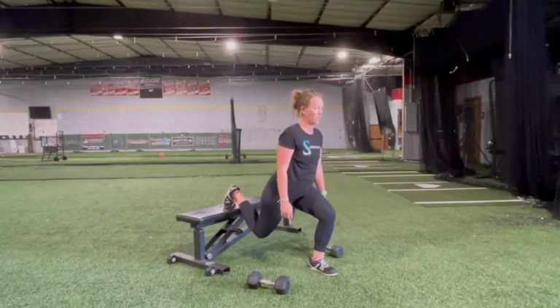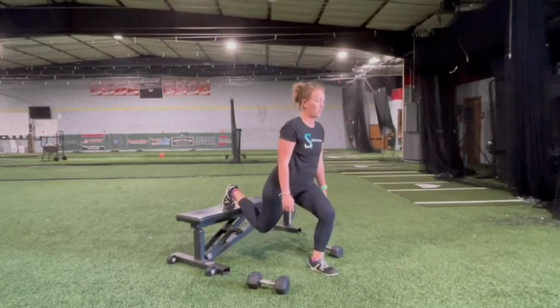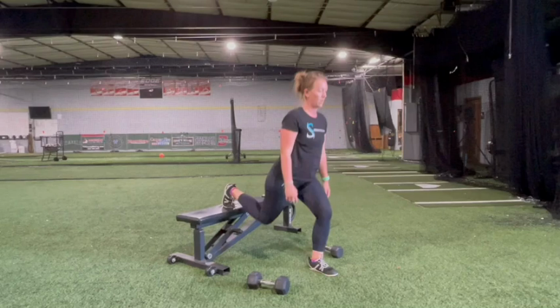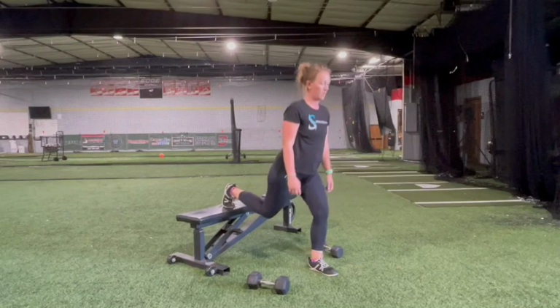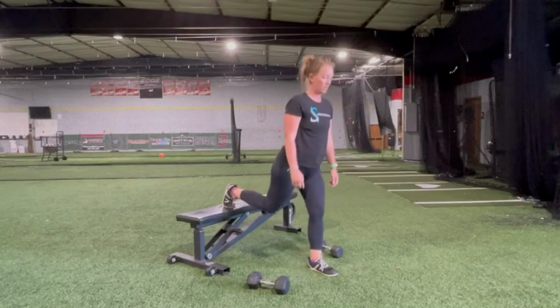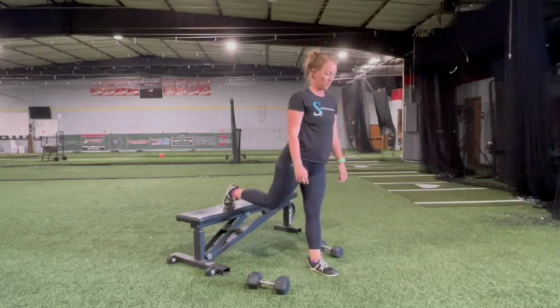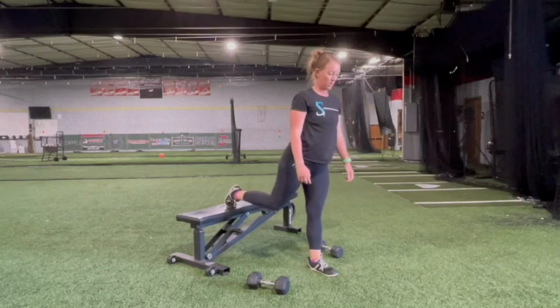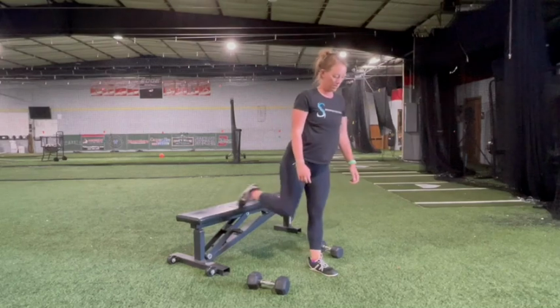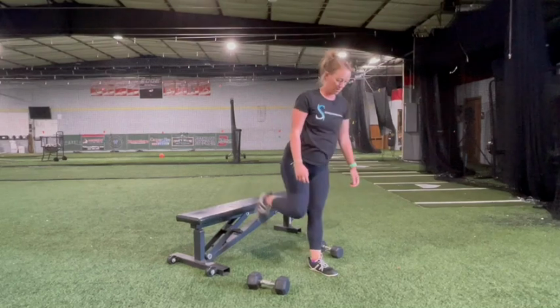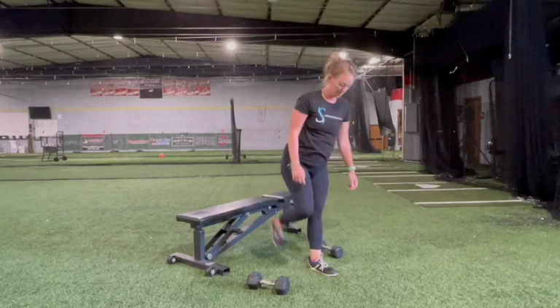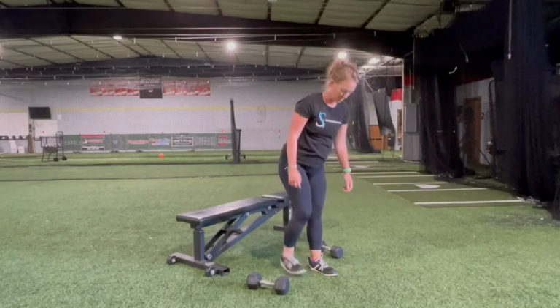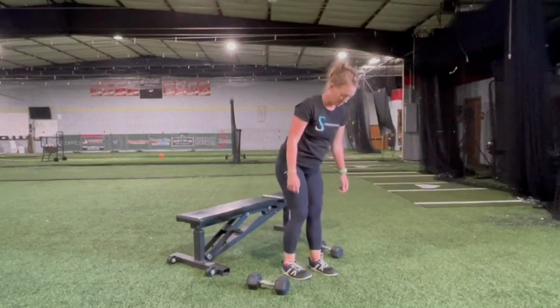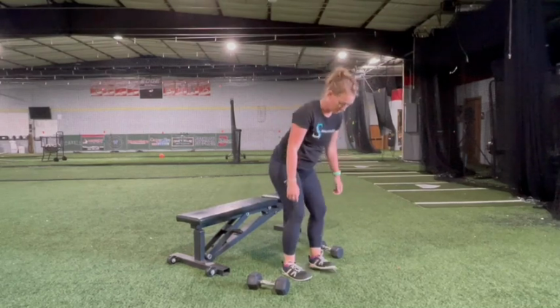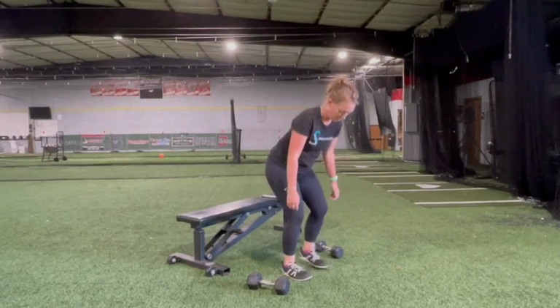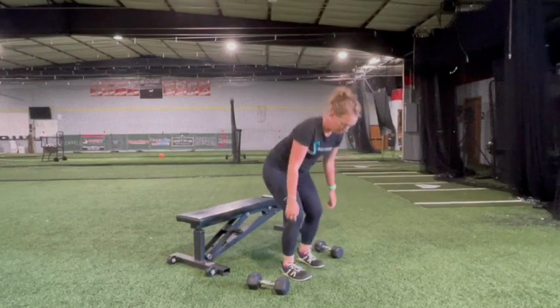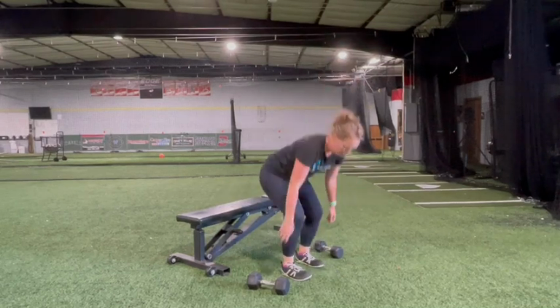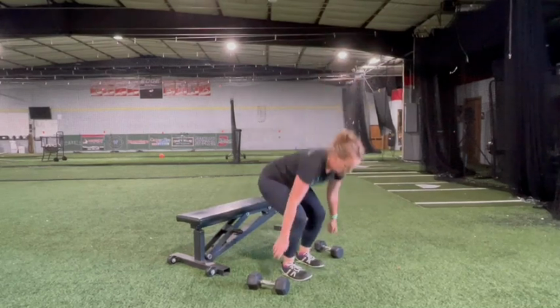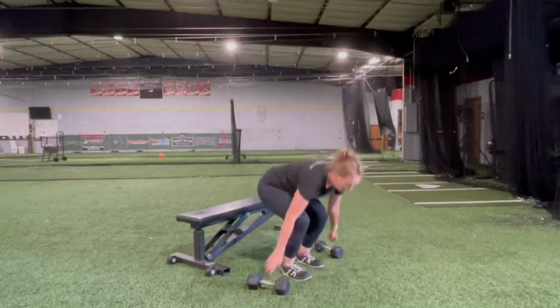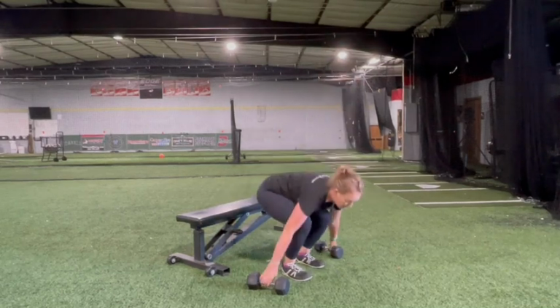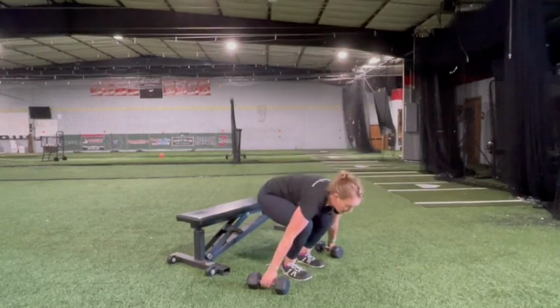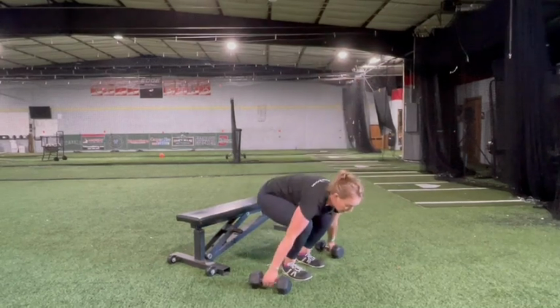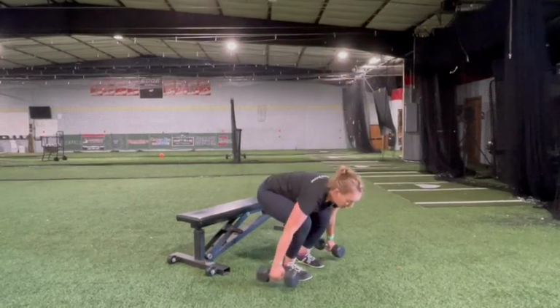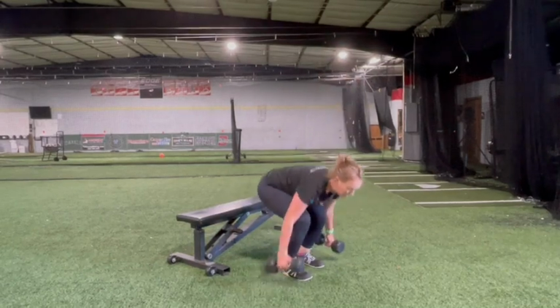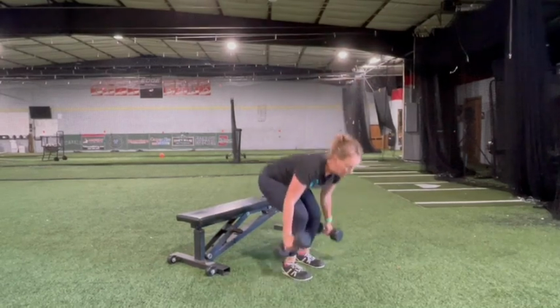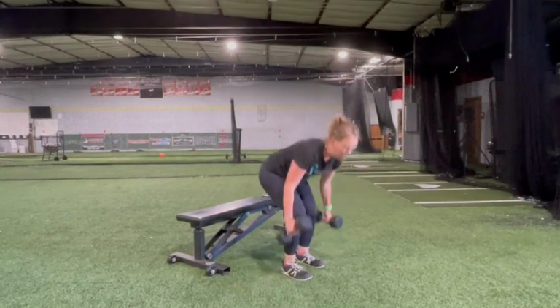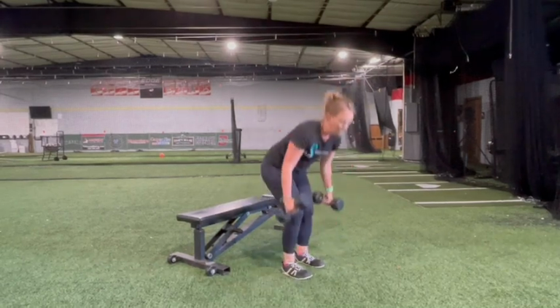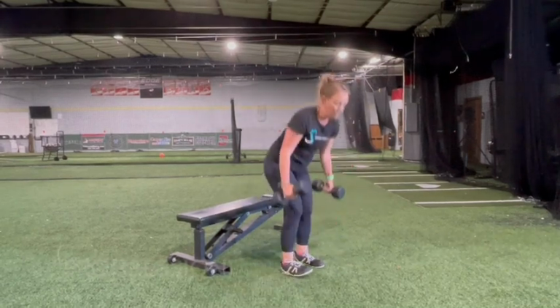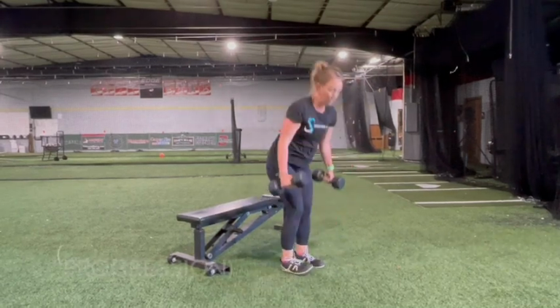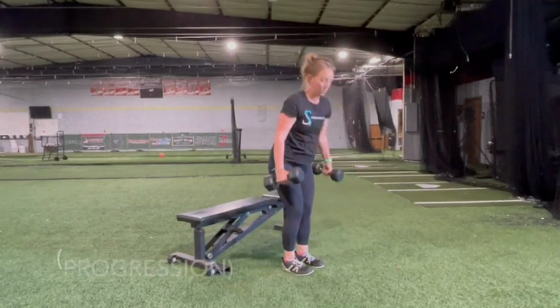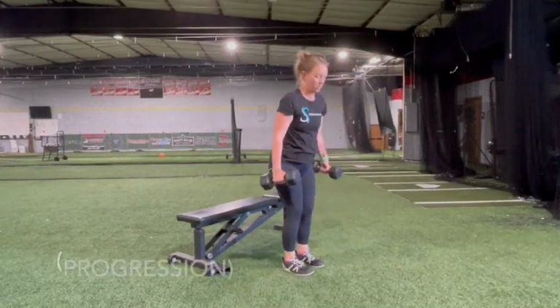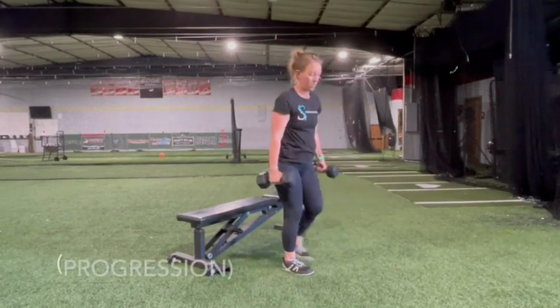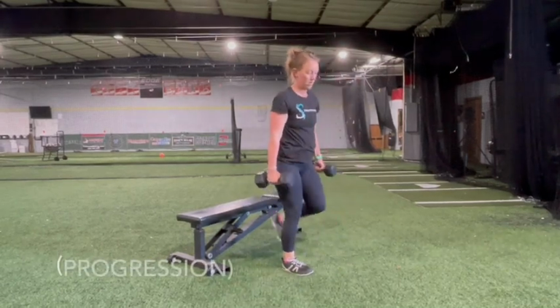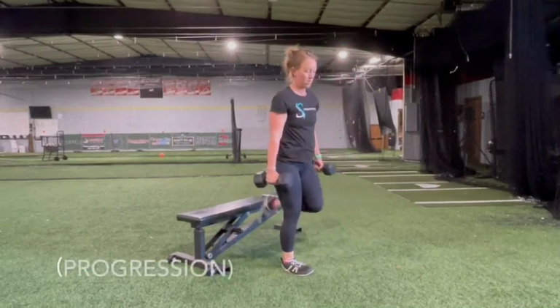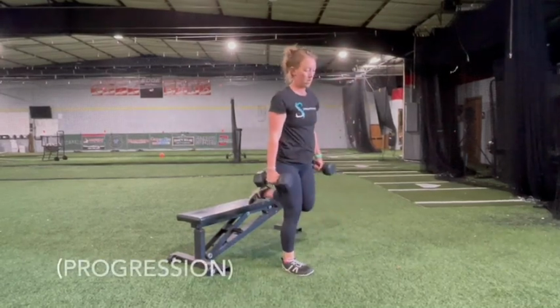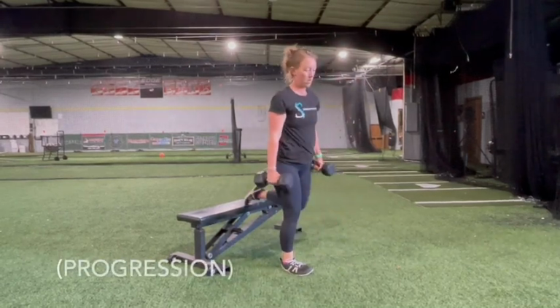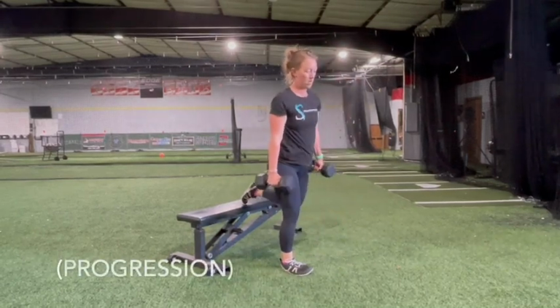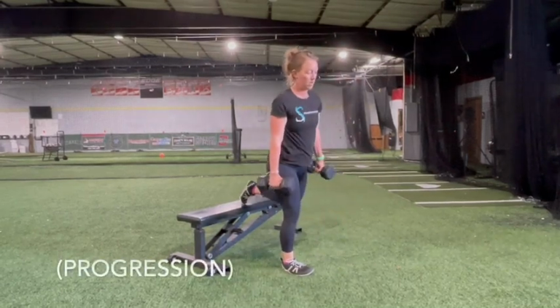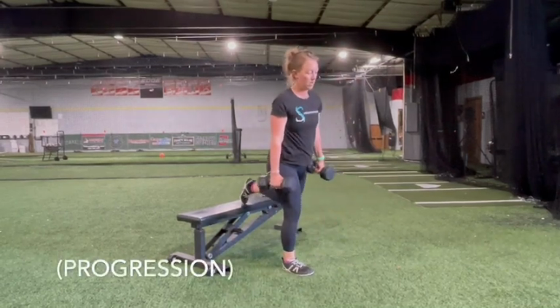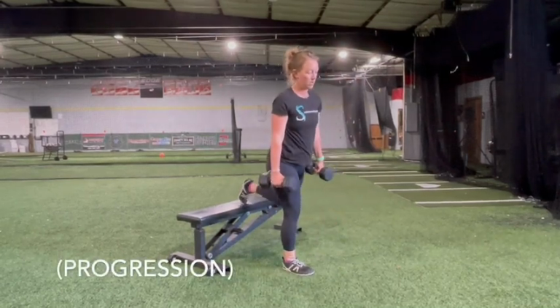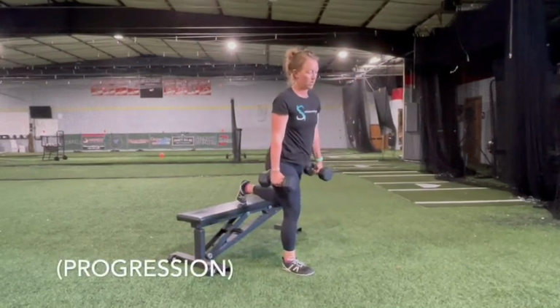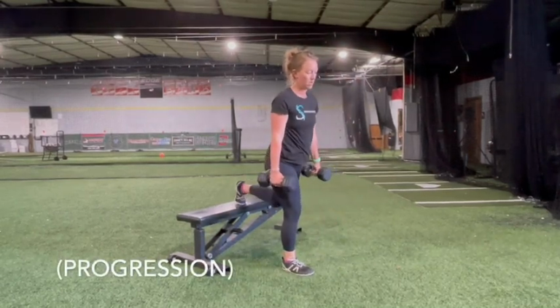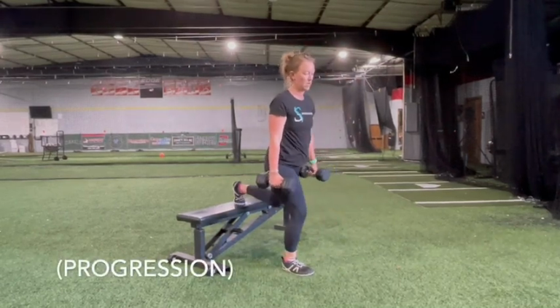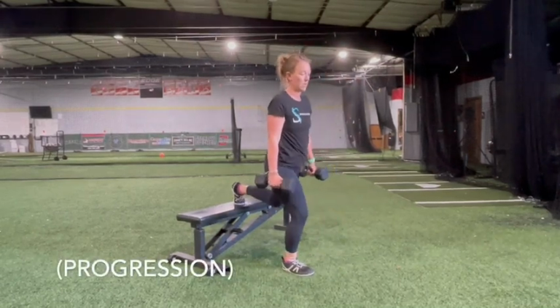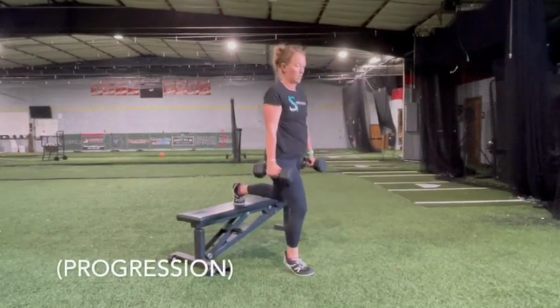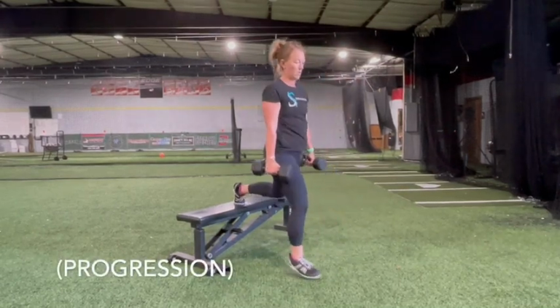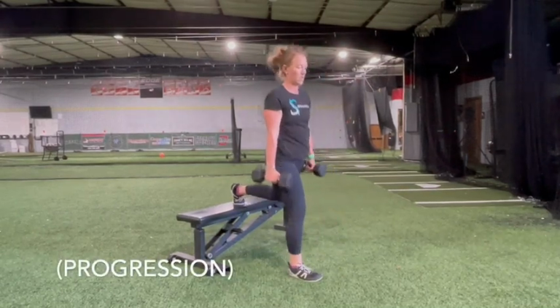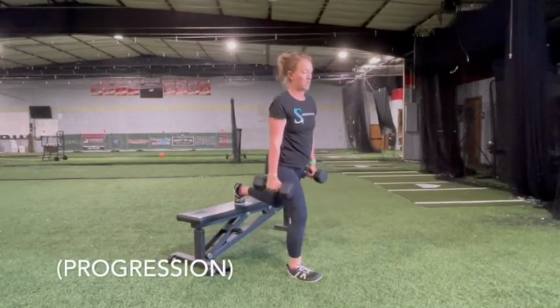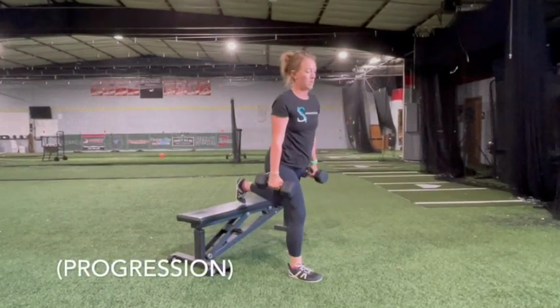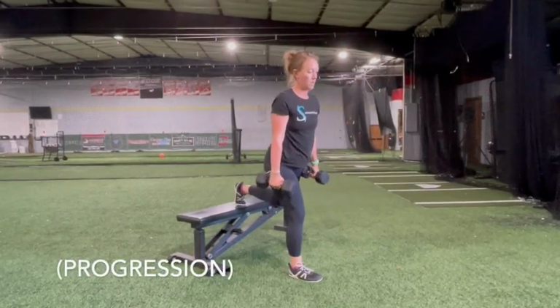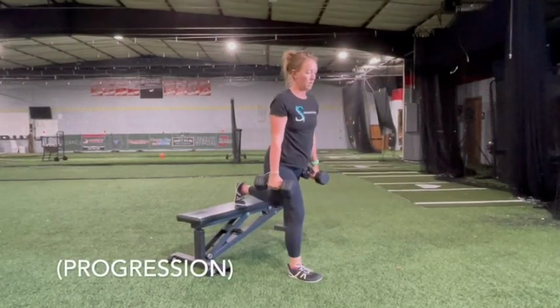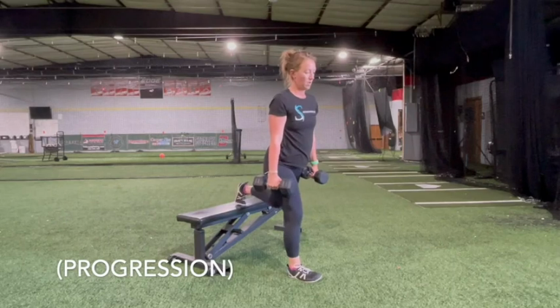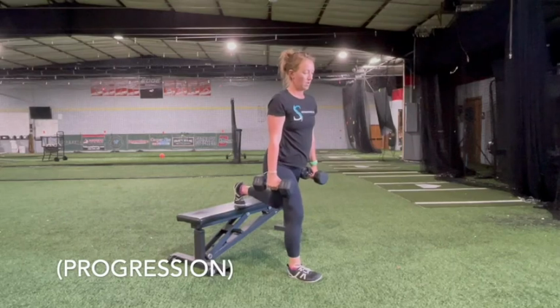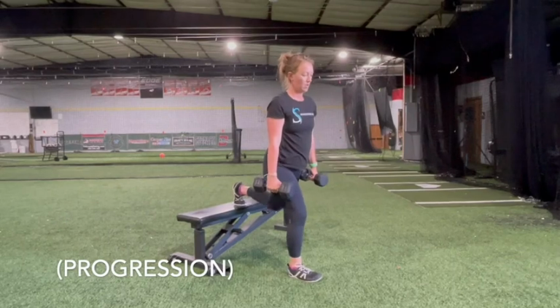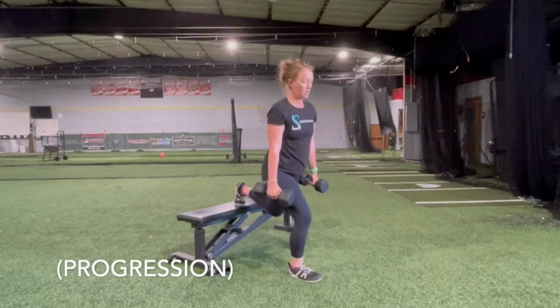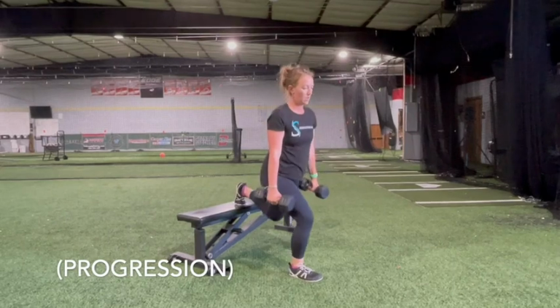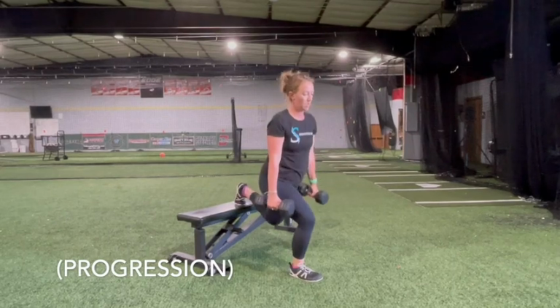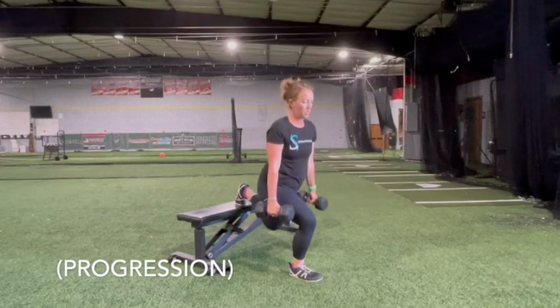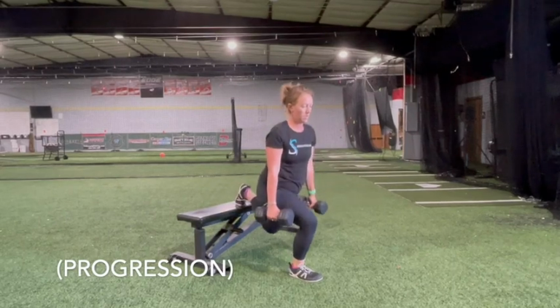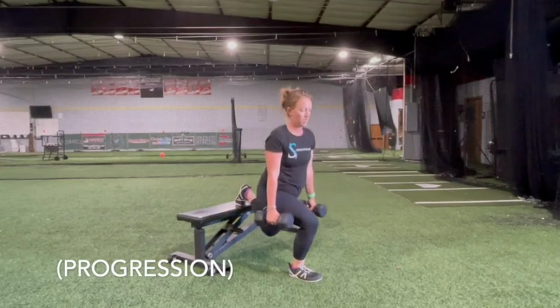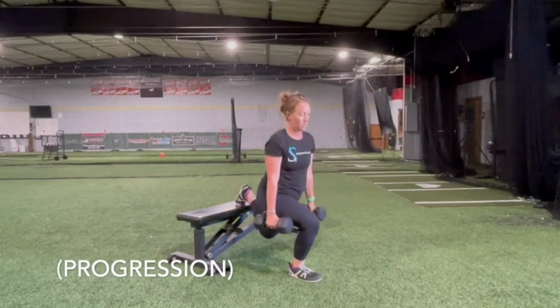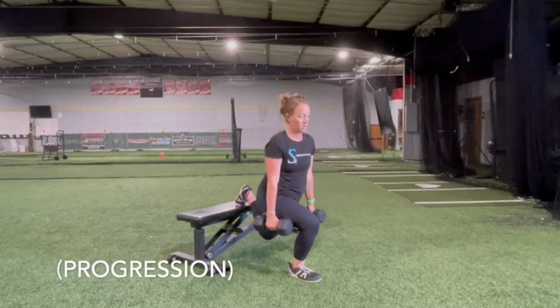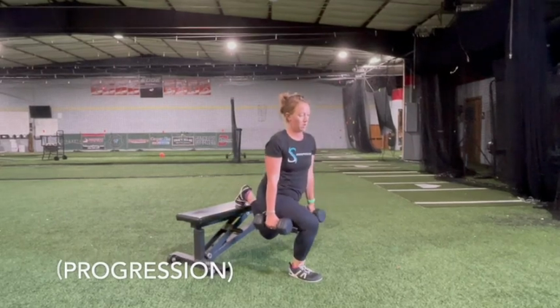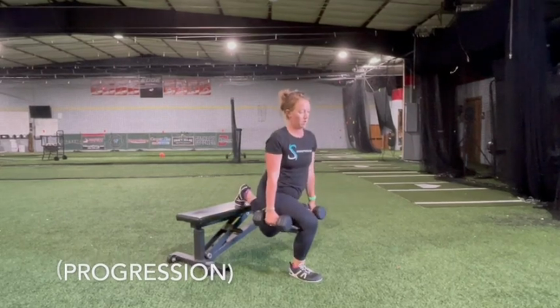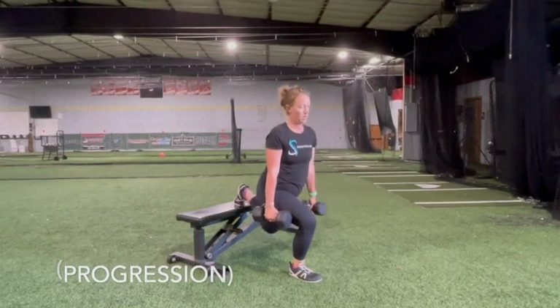Extend your hip and knee and drive up to the start position, repeating for a specified number of repetitions. Perform with the opposite leg.